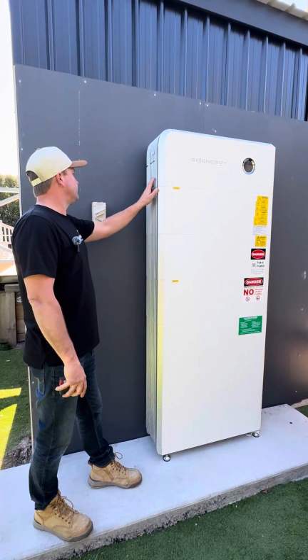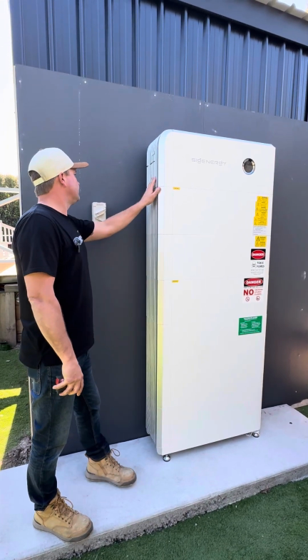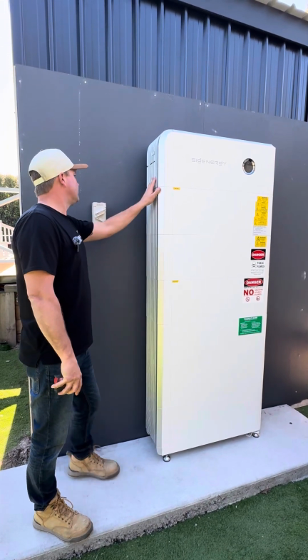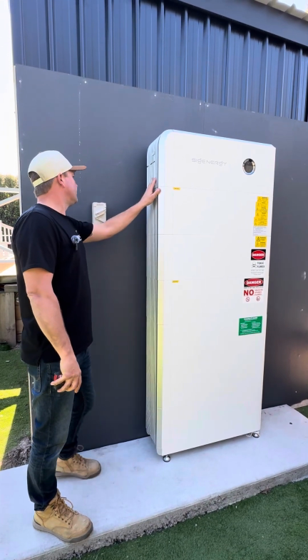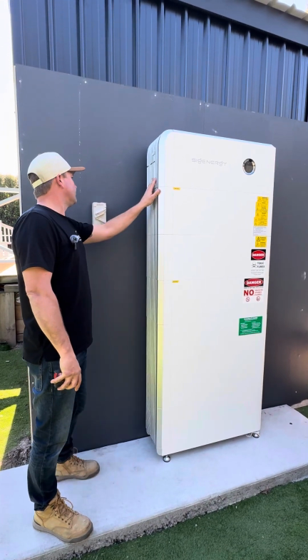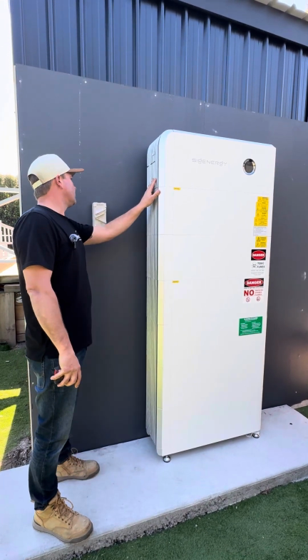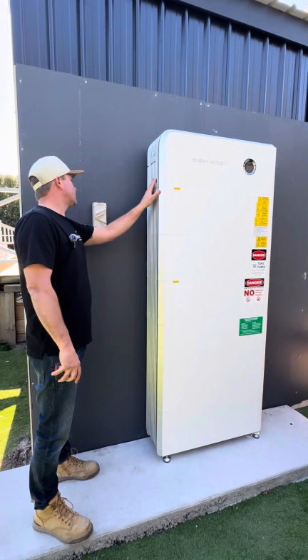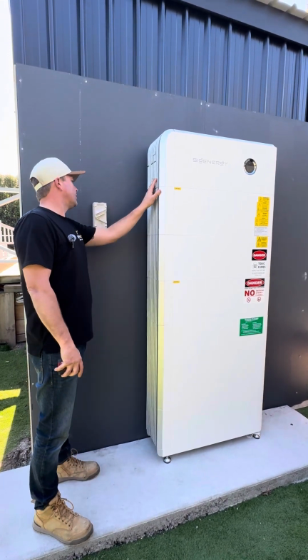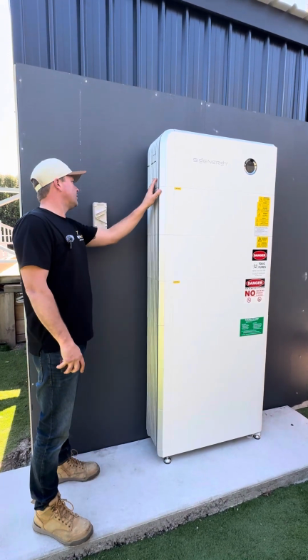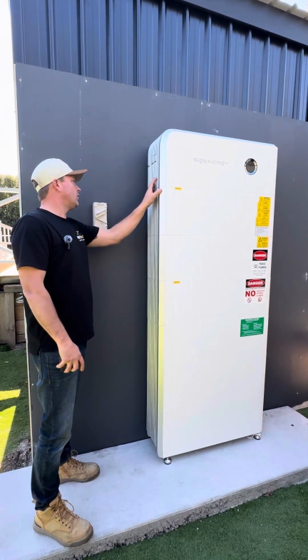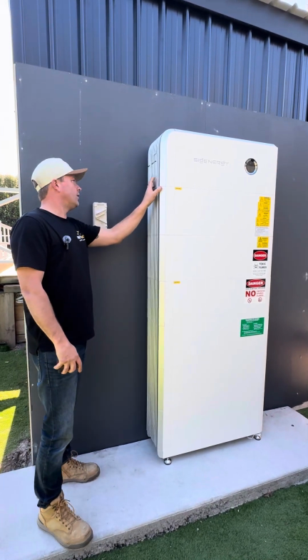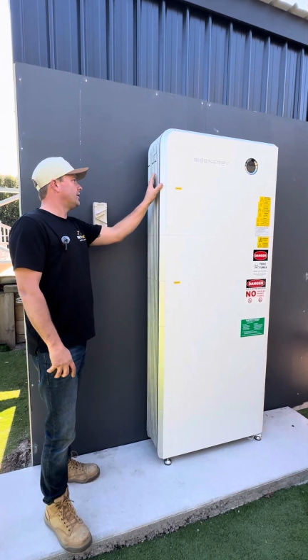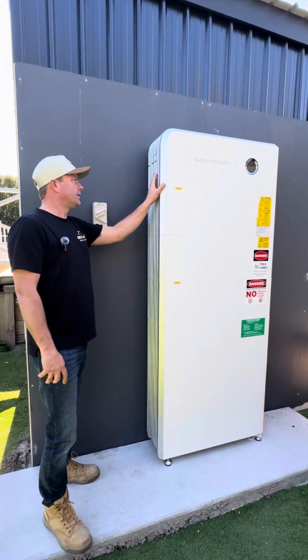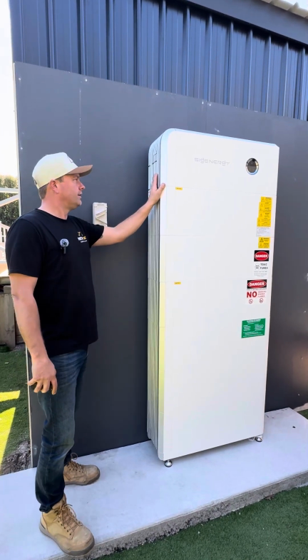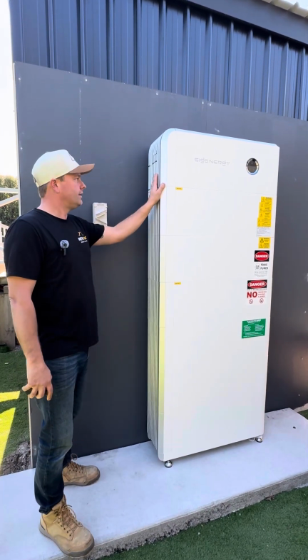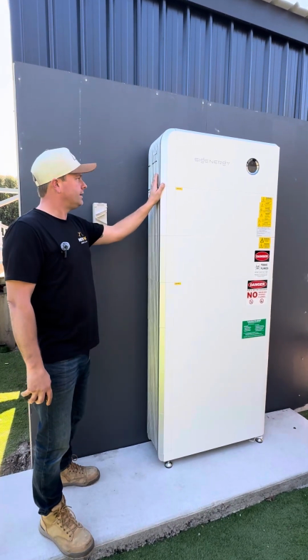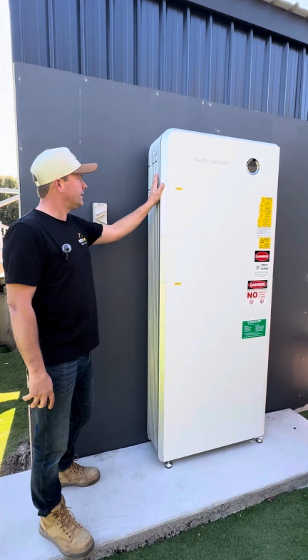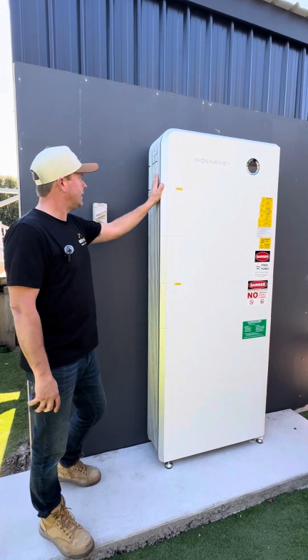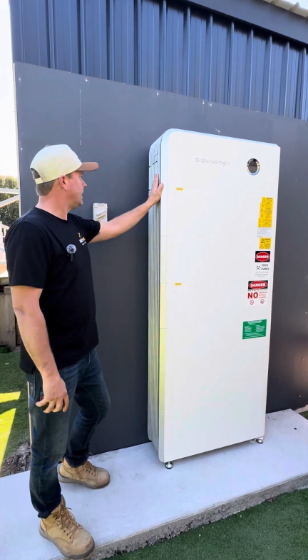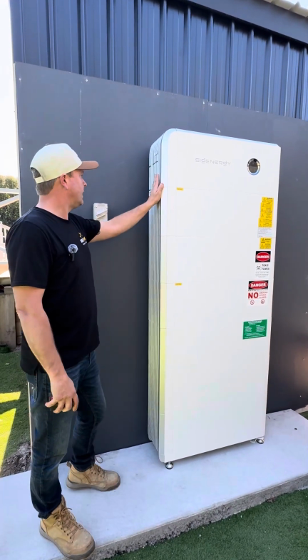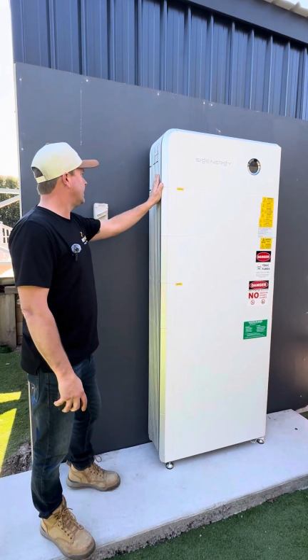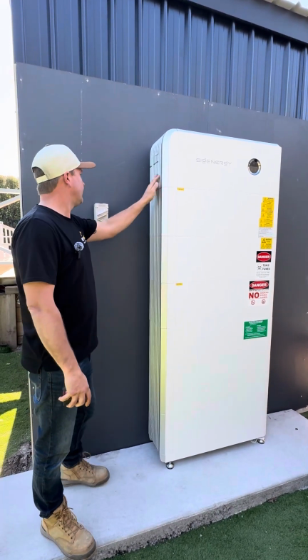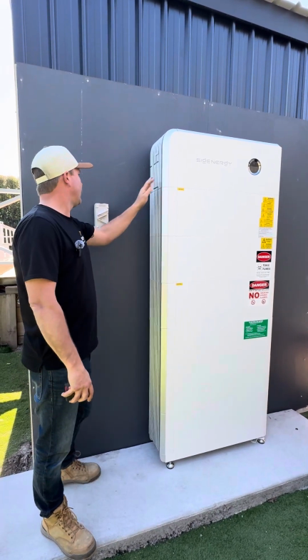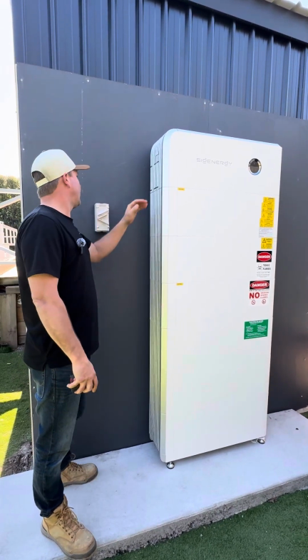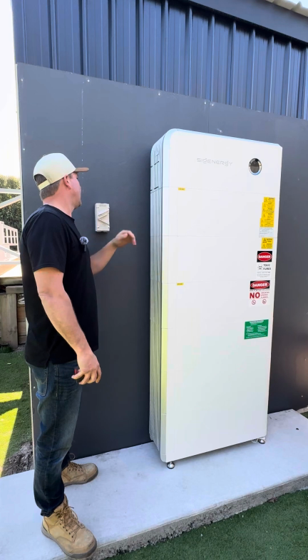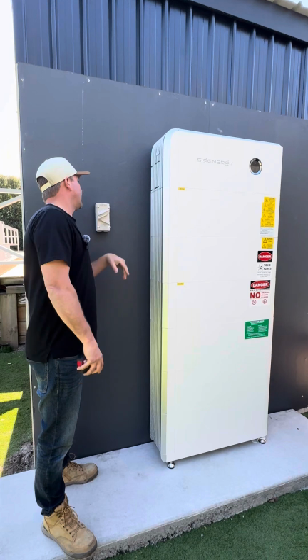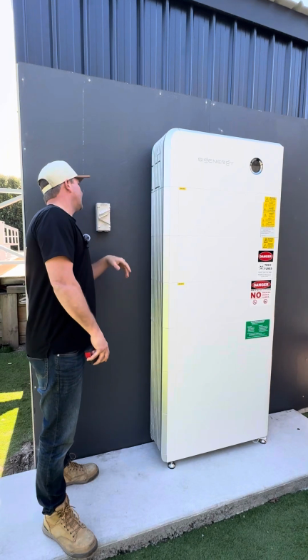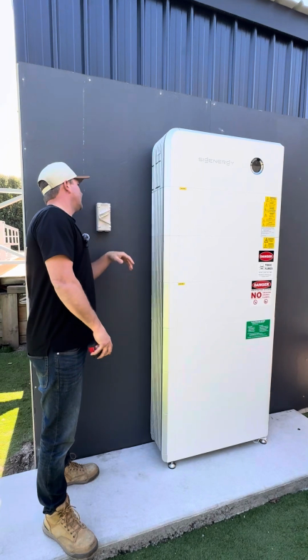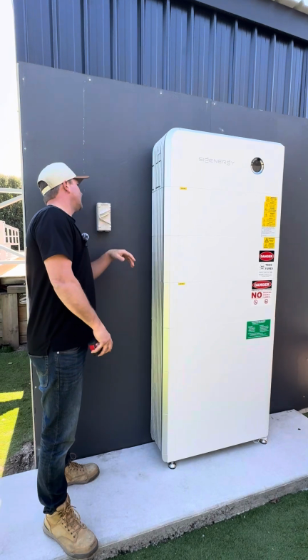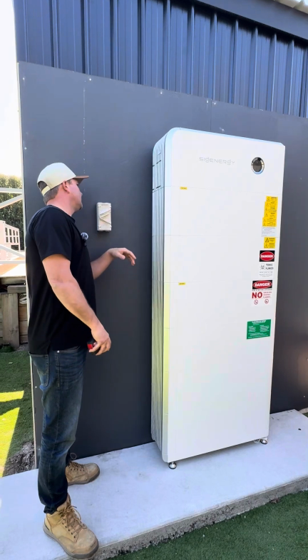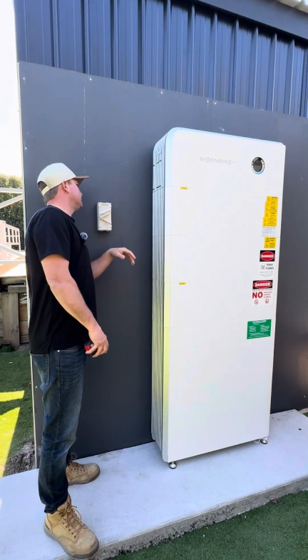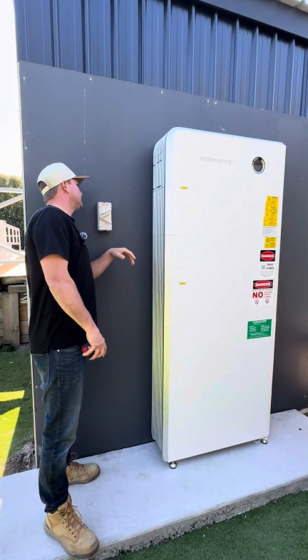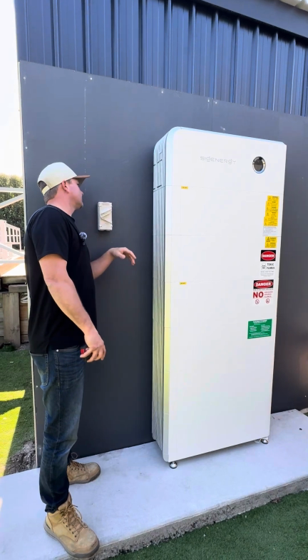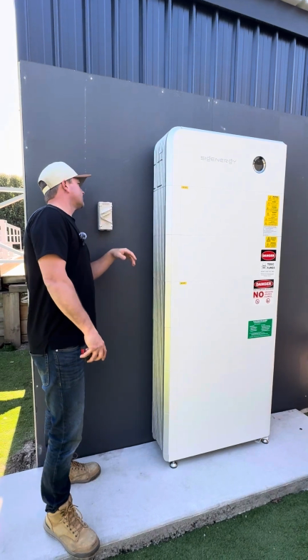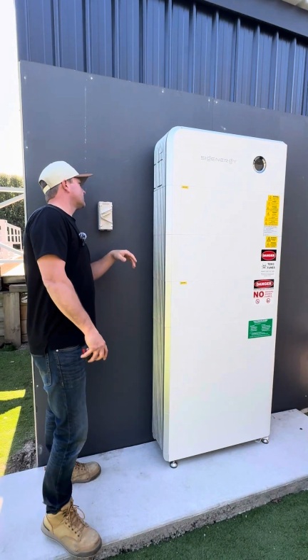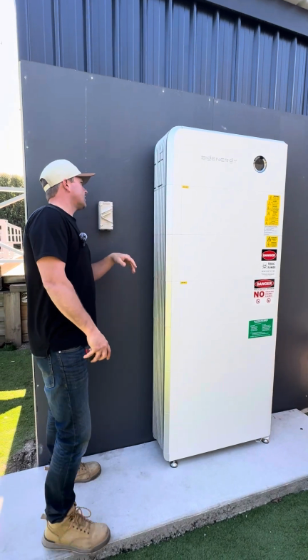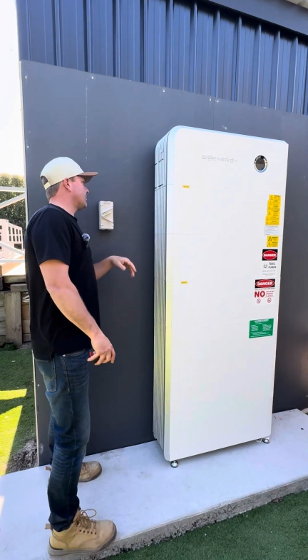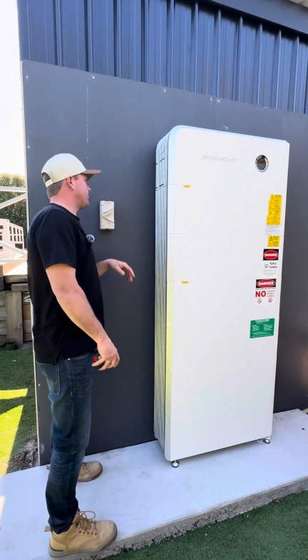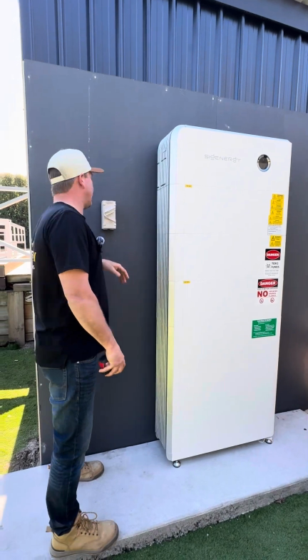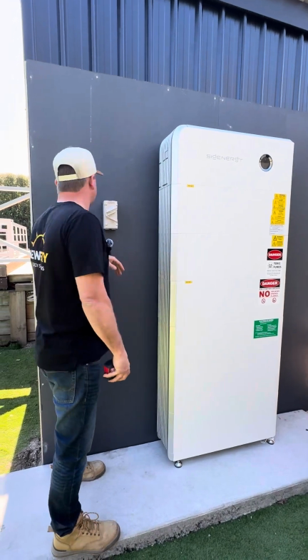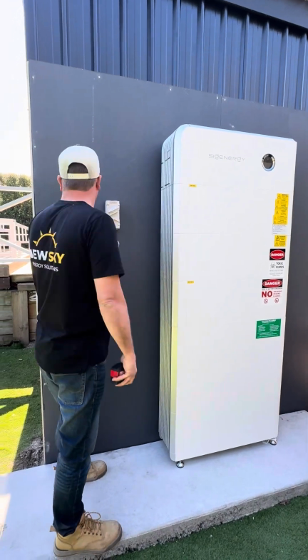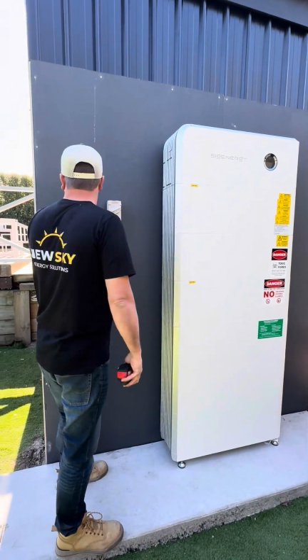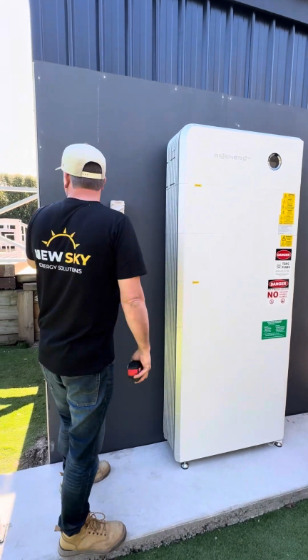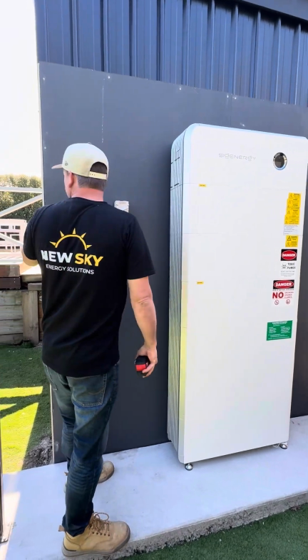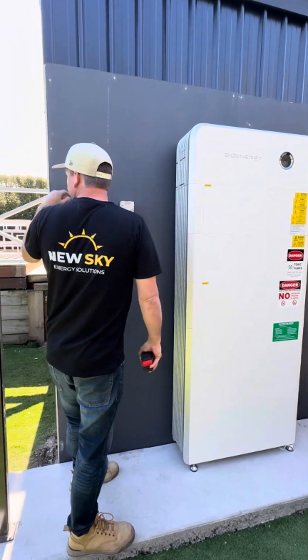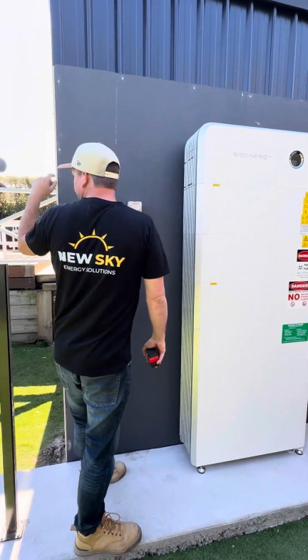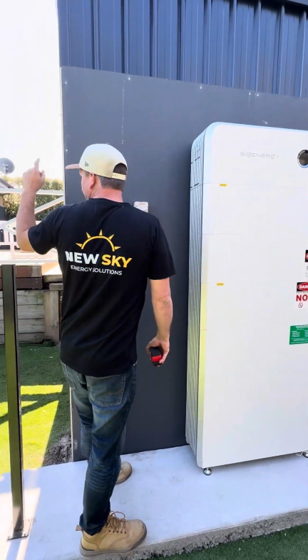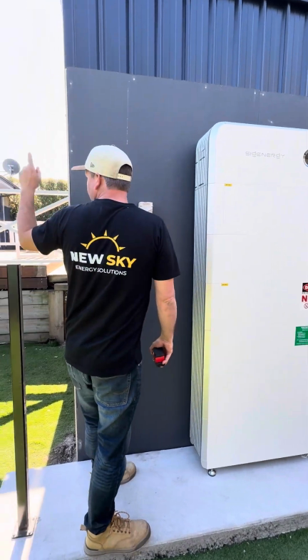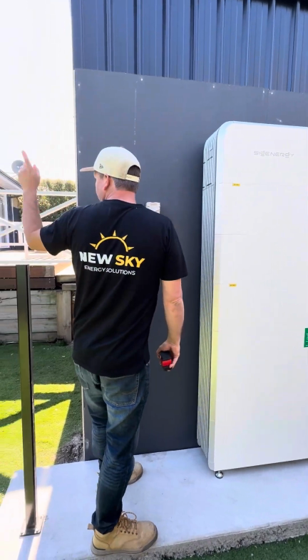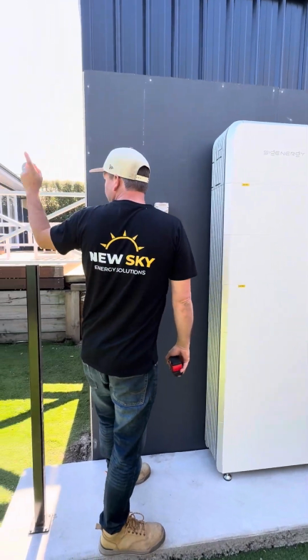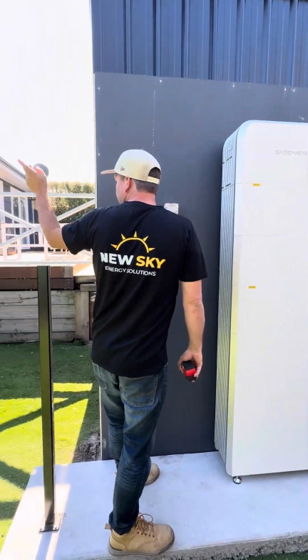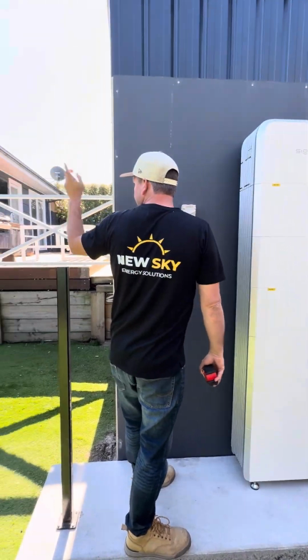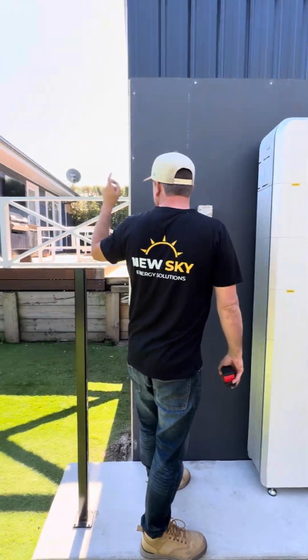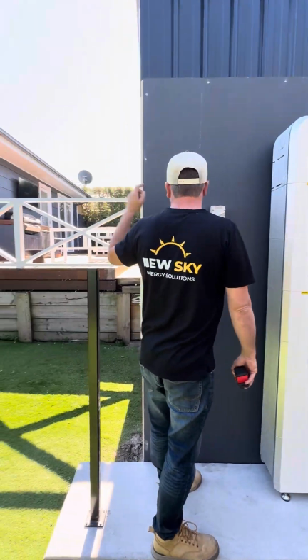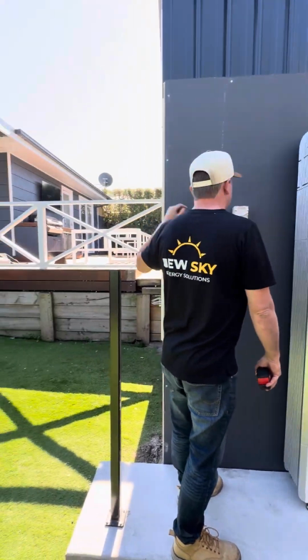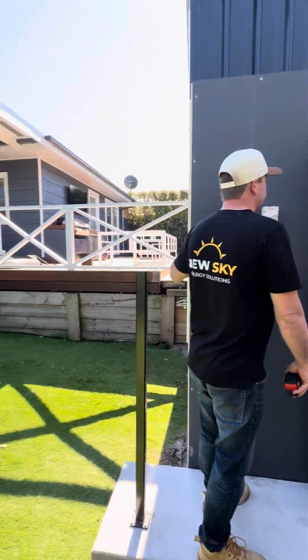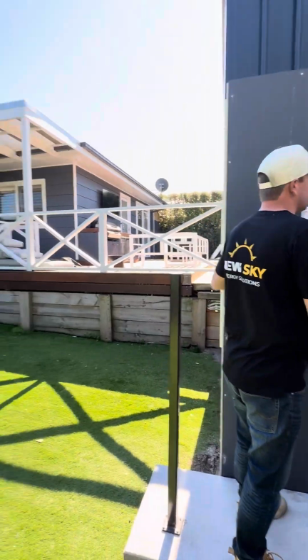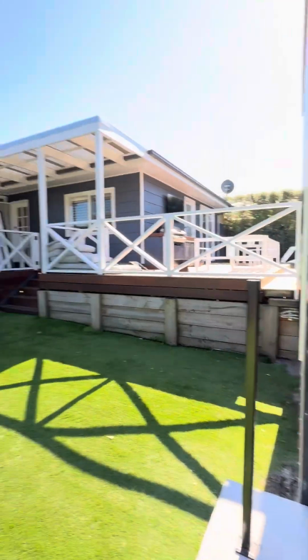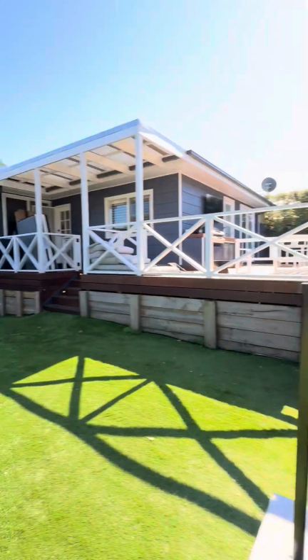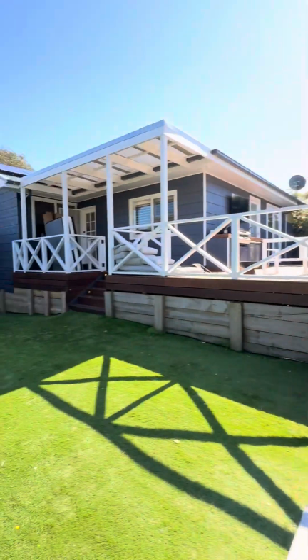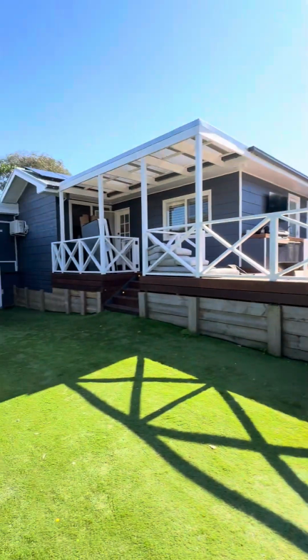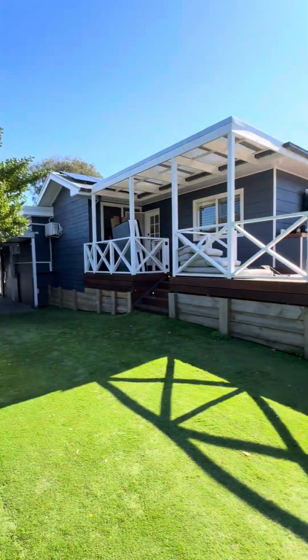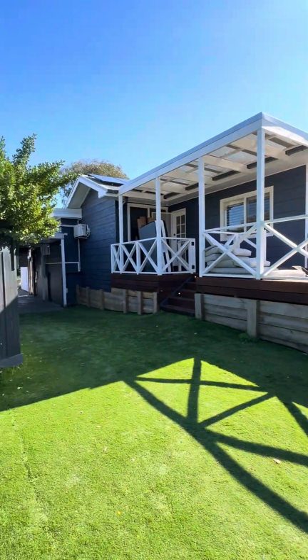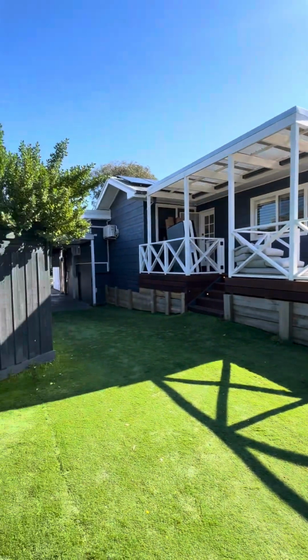We've also got the backup gateway, which is located down at the switchboard.